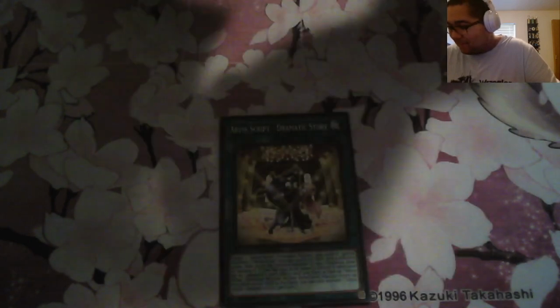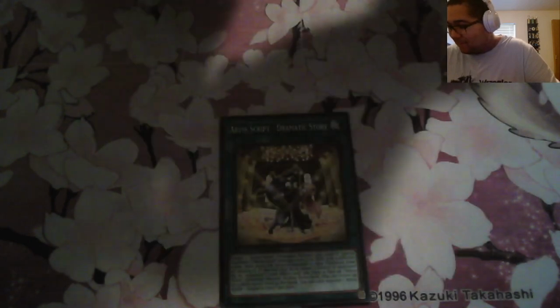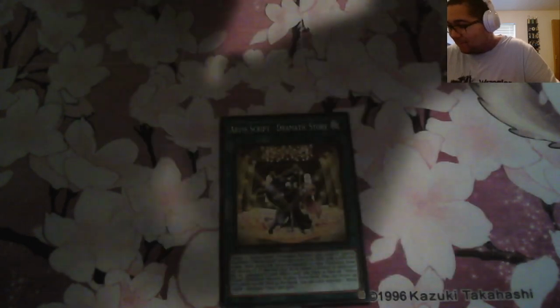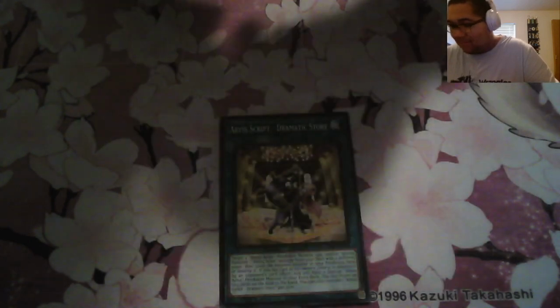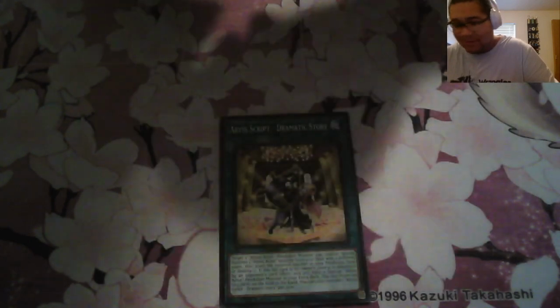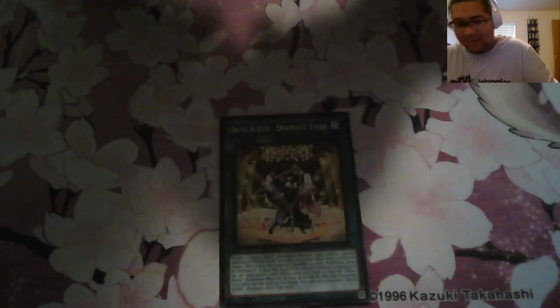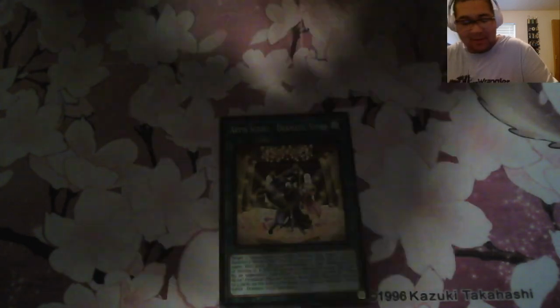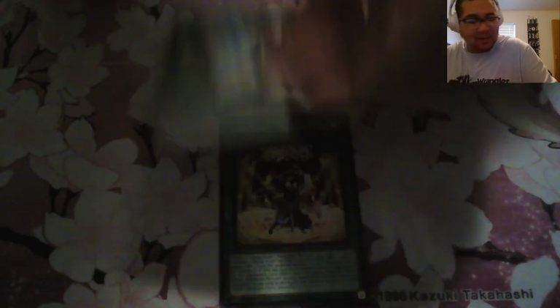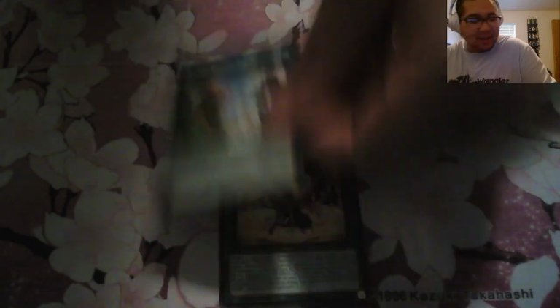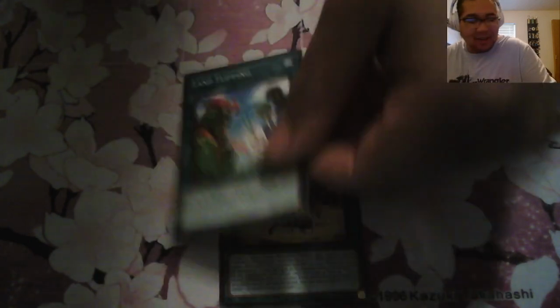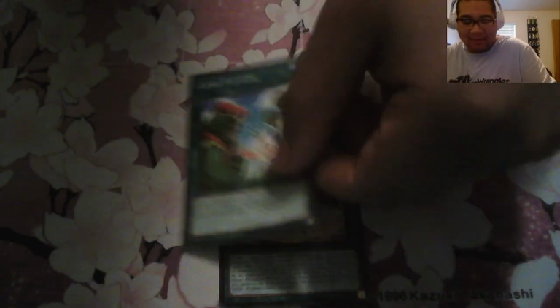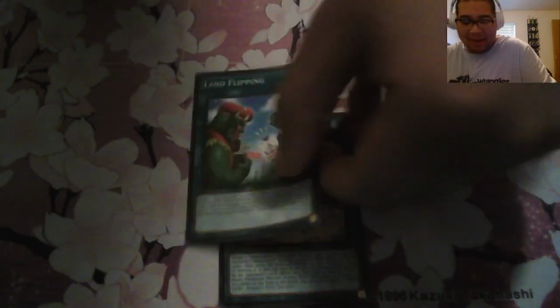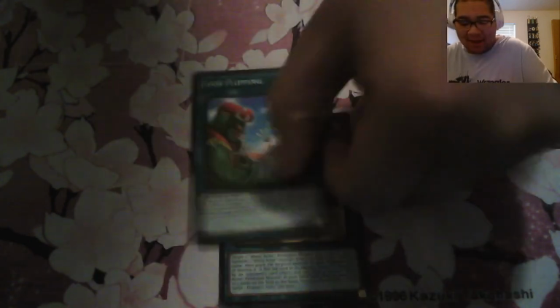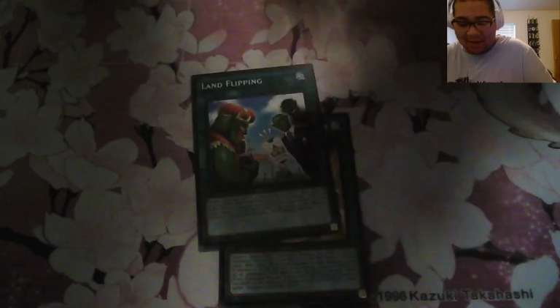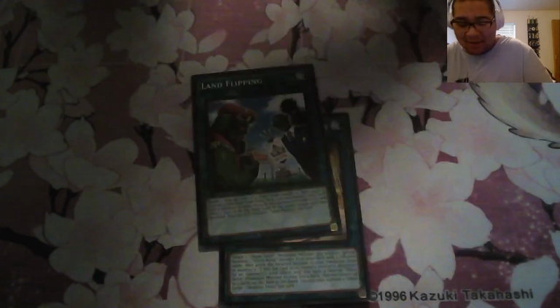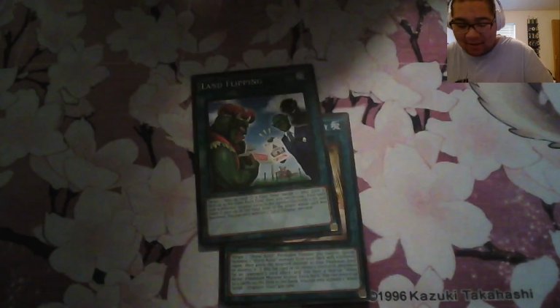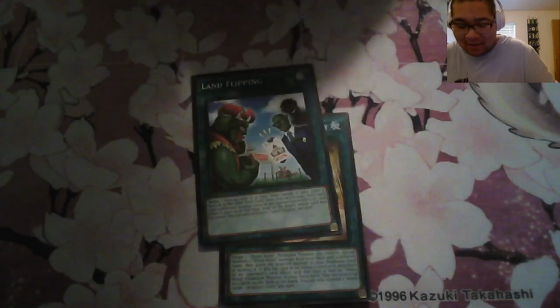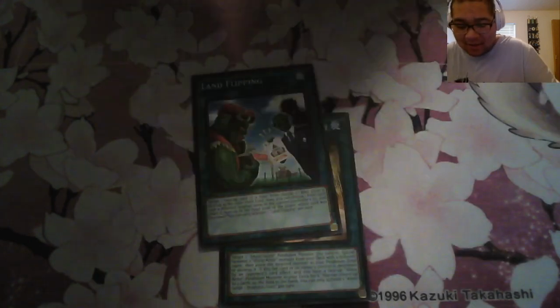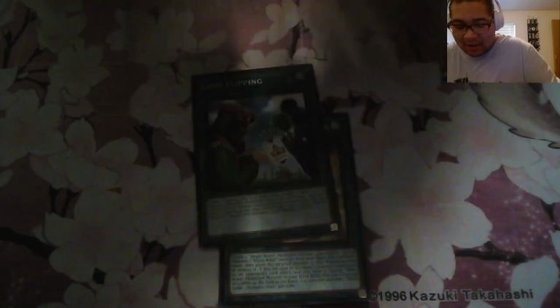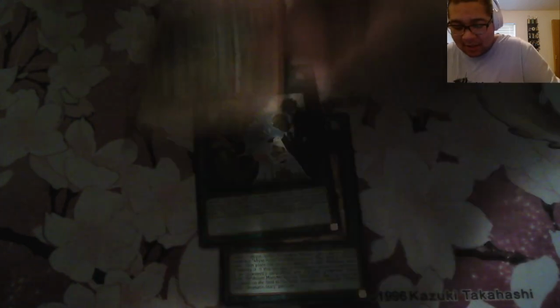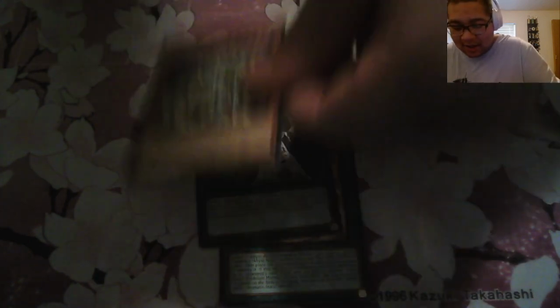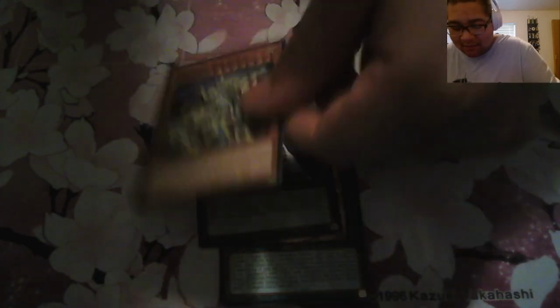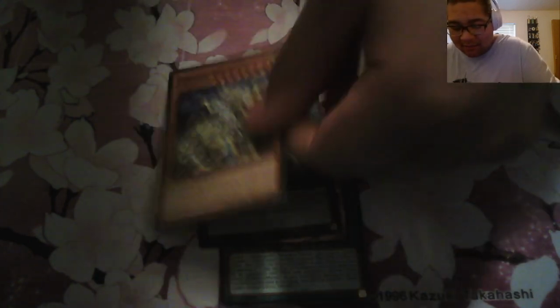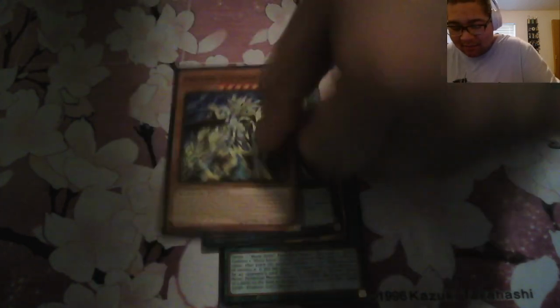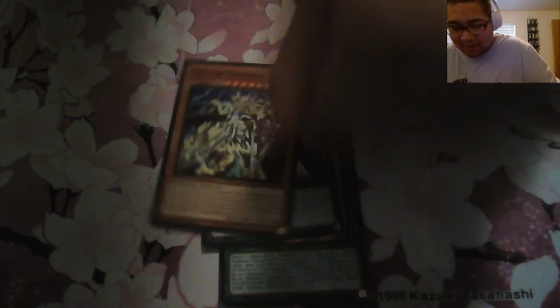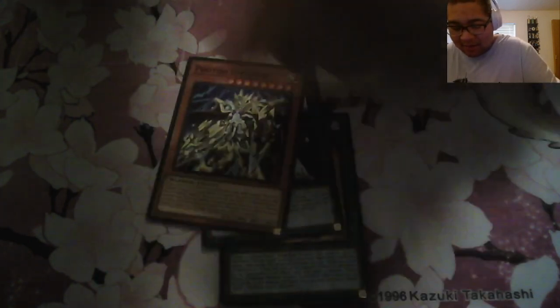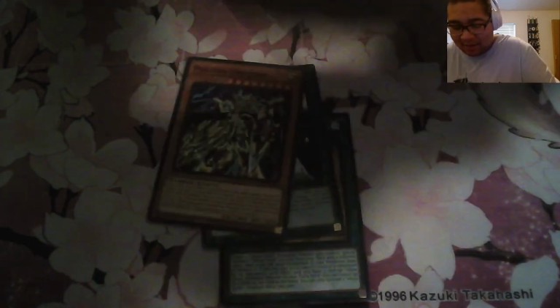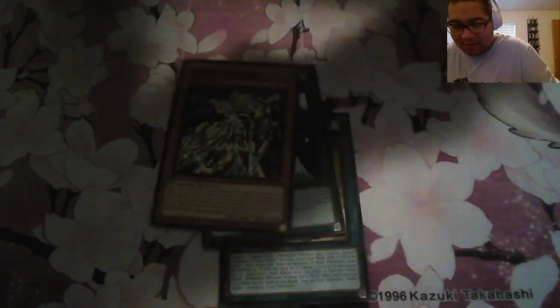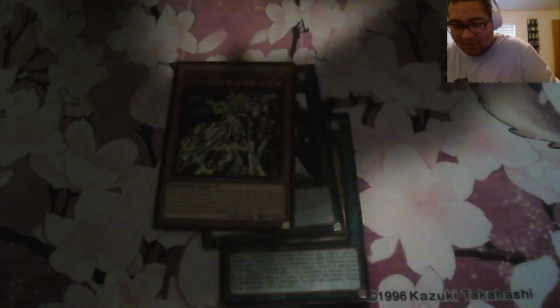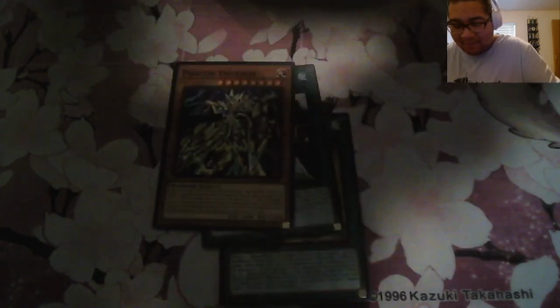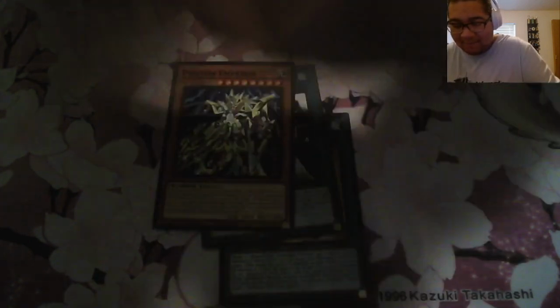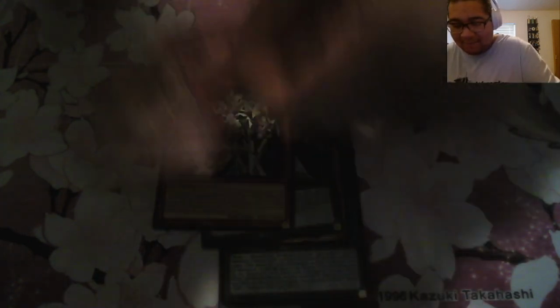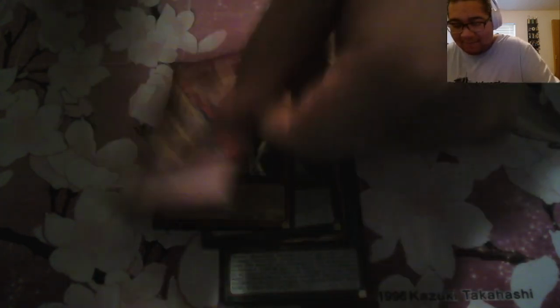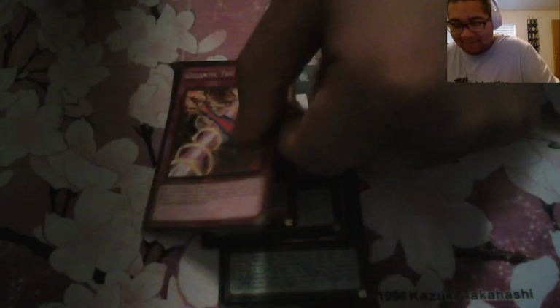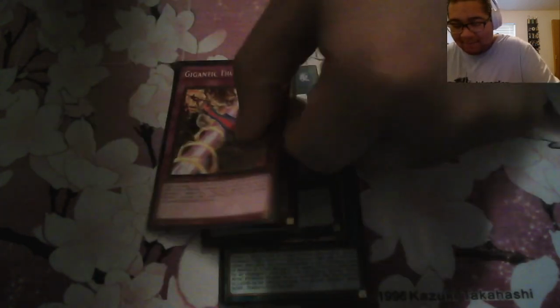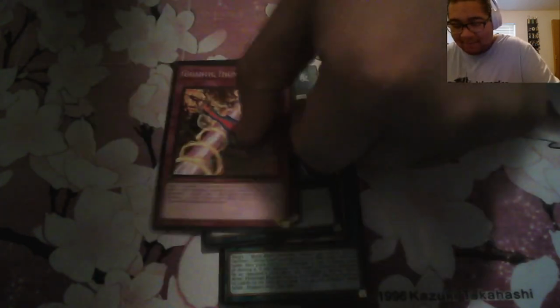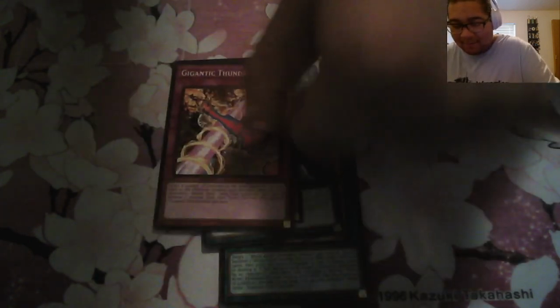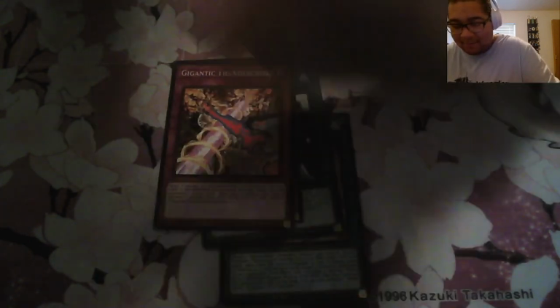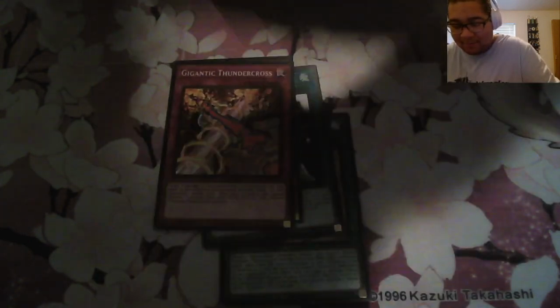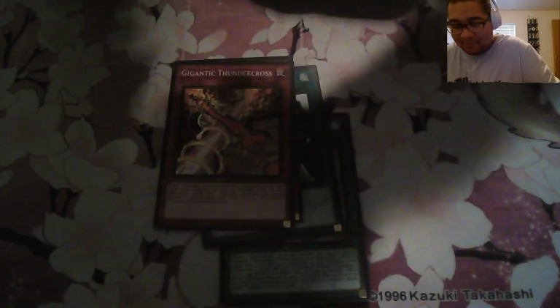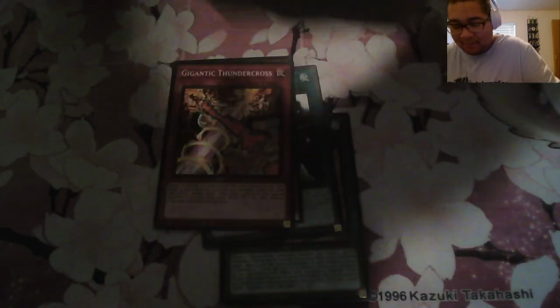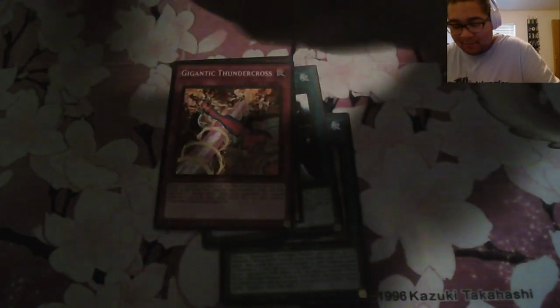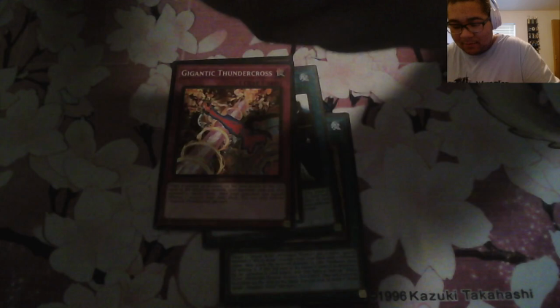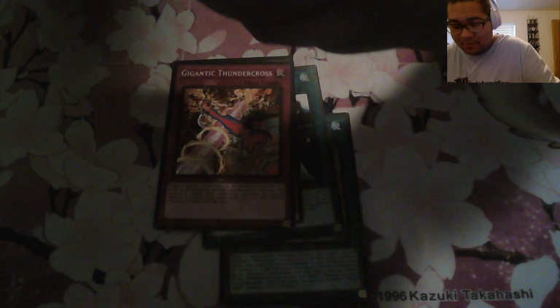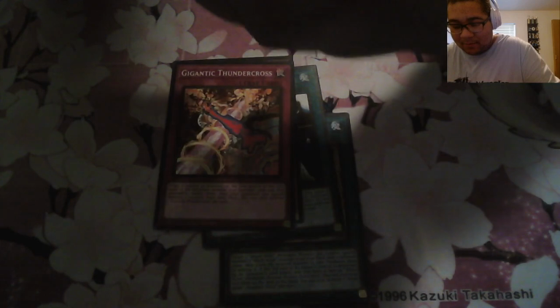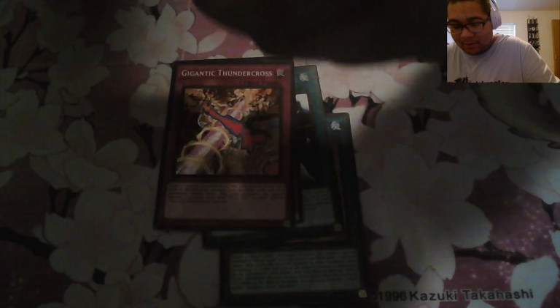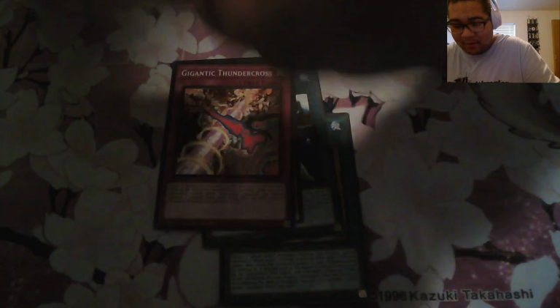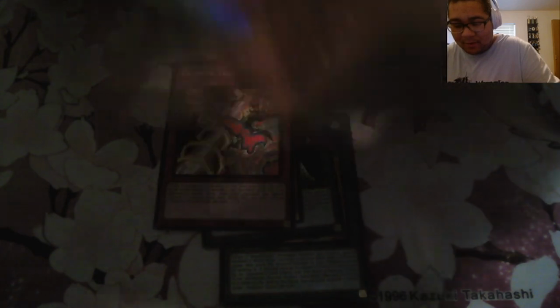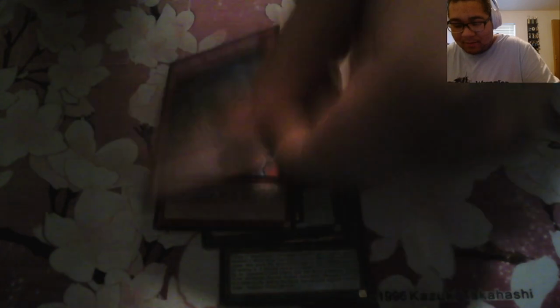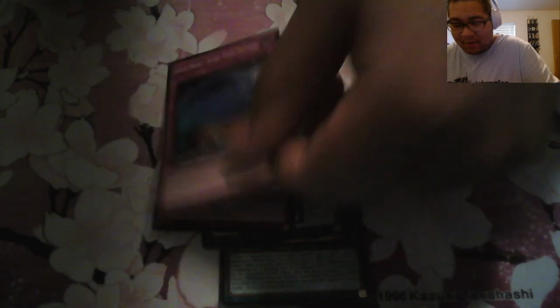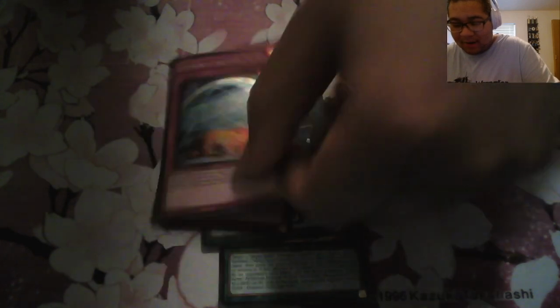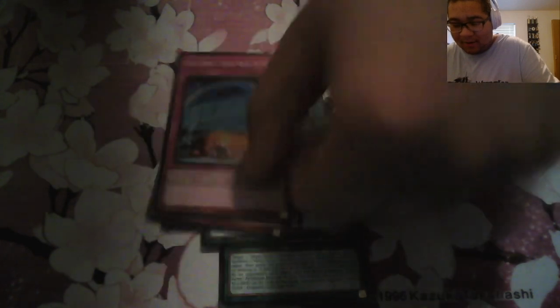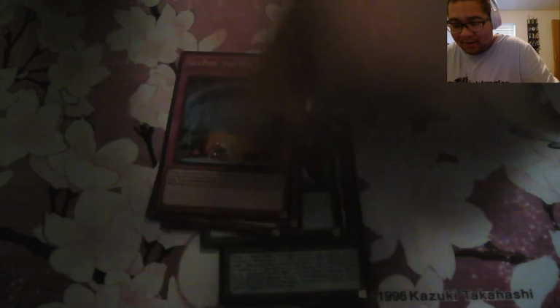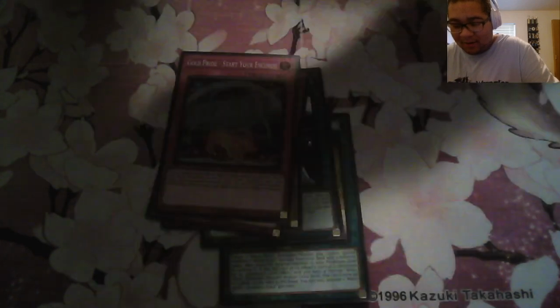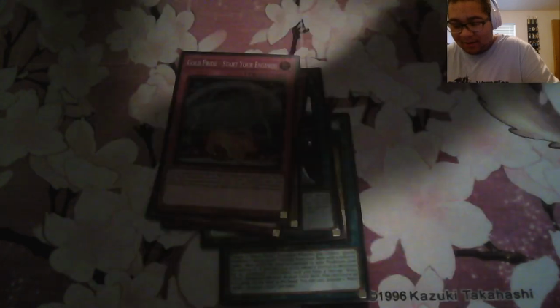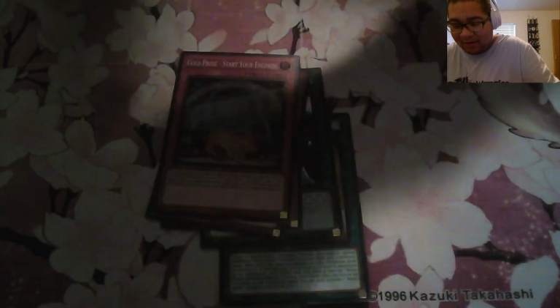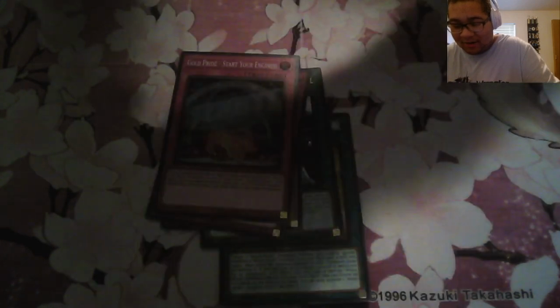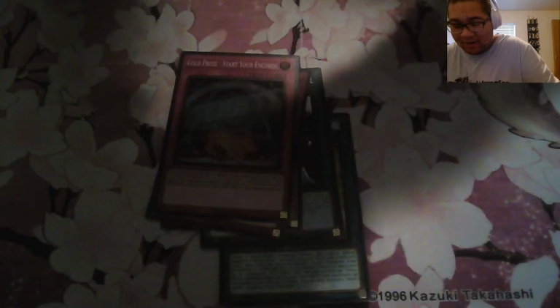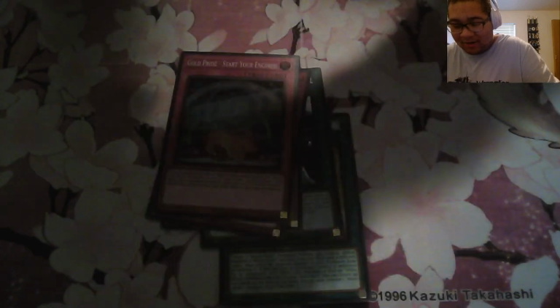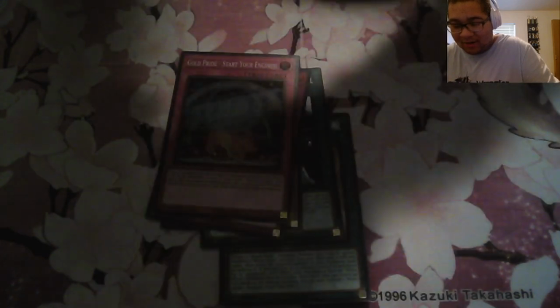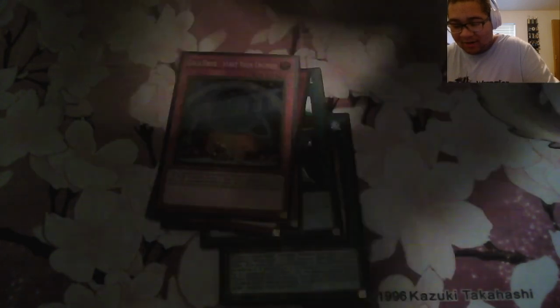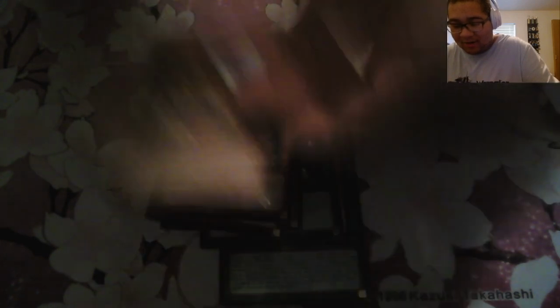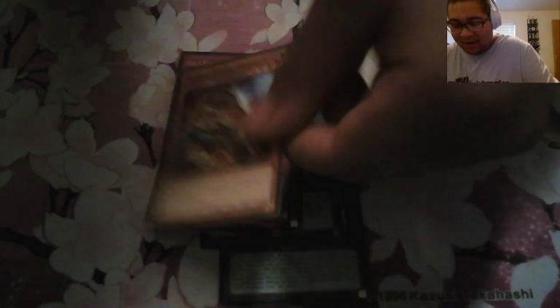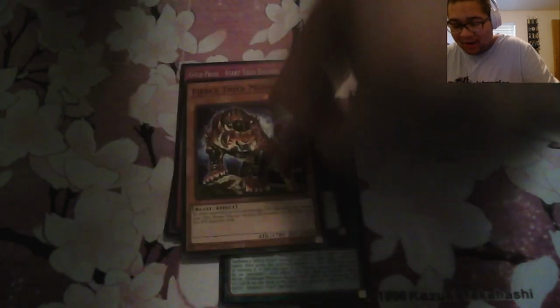This is the last pack: Land Flipping, Gold Pride Starter Engine Tiger.